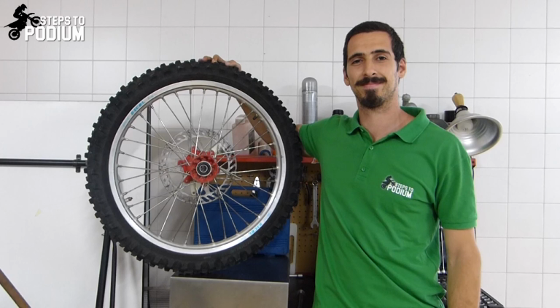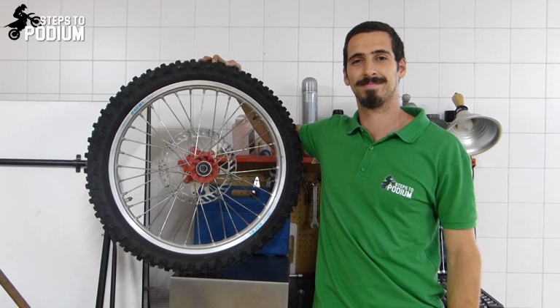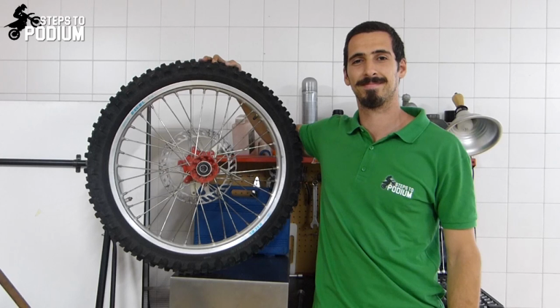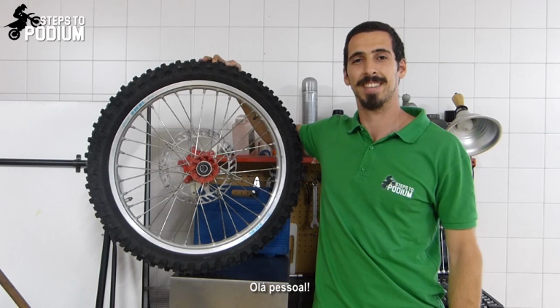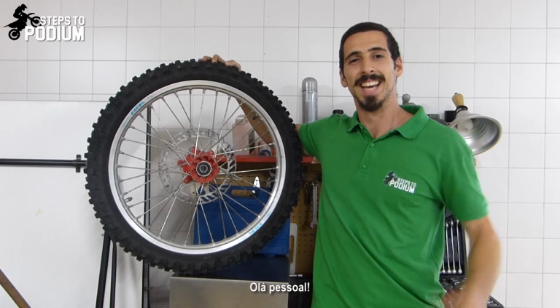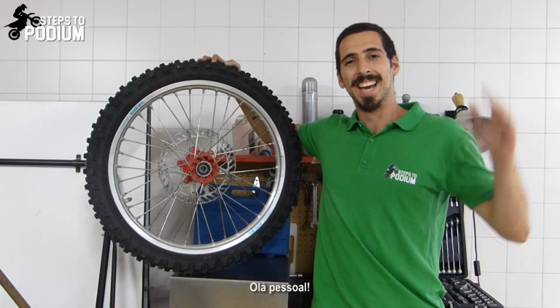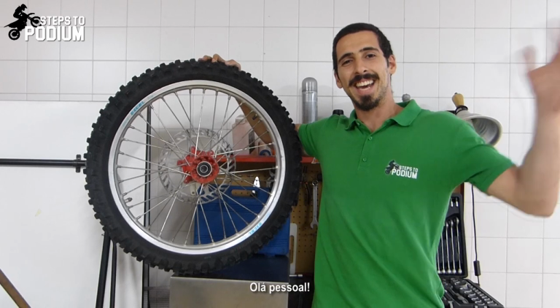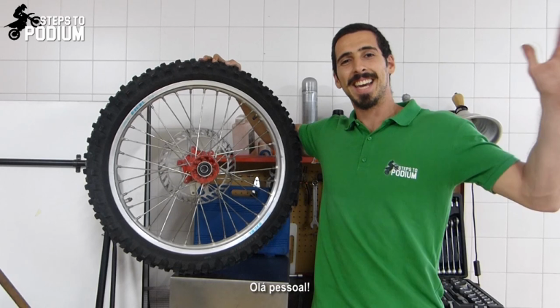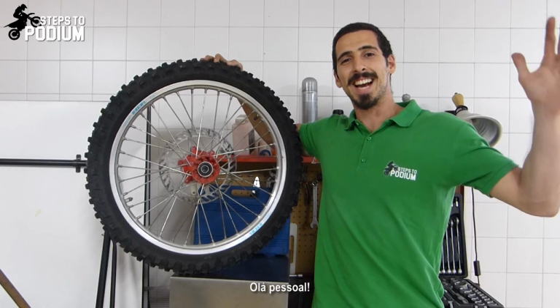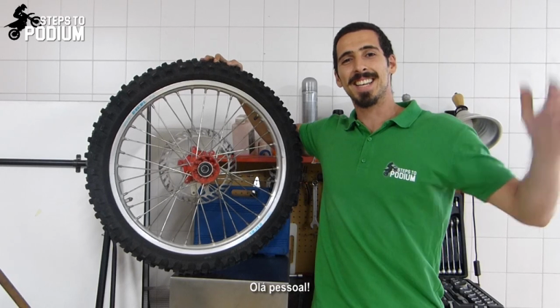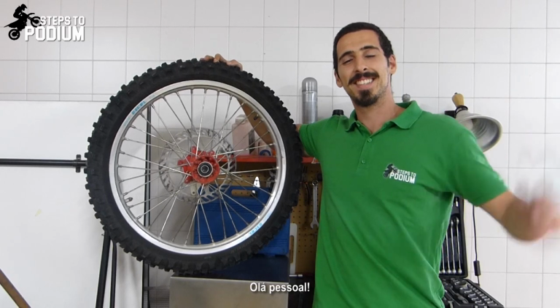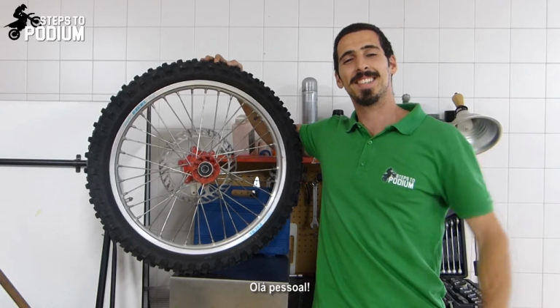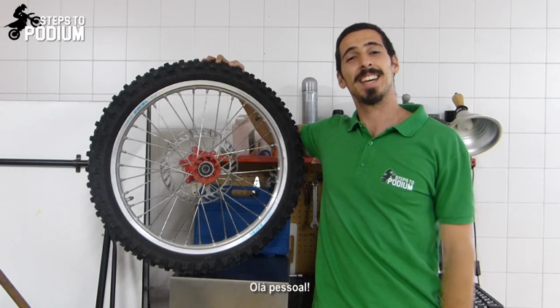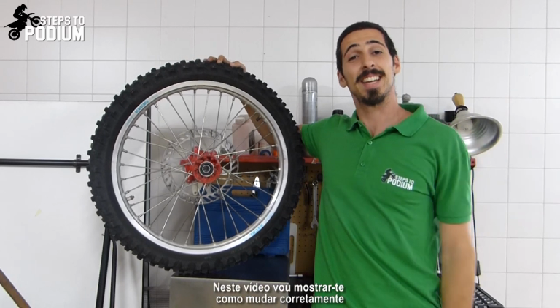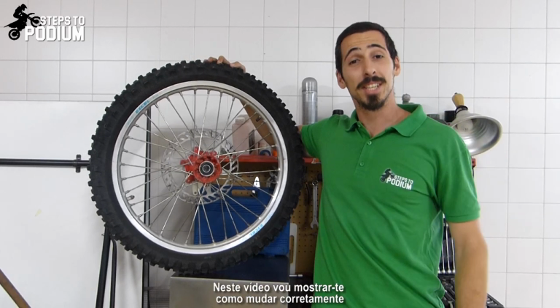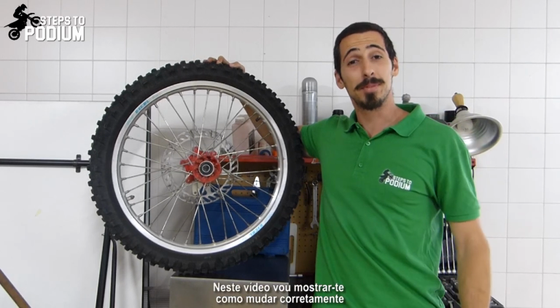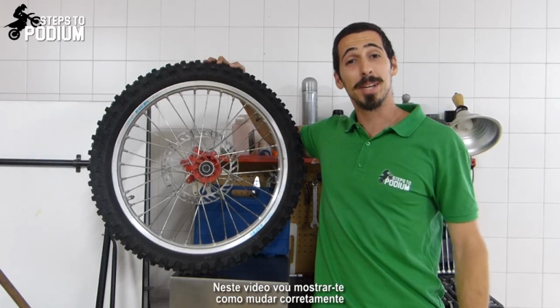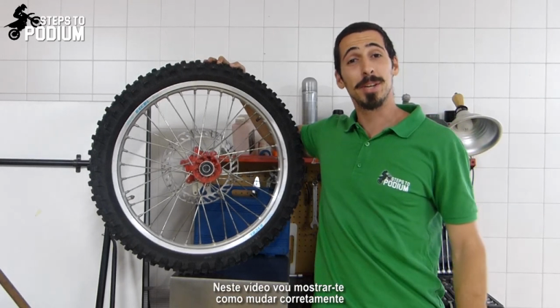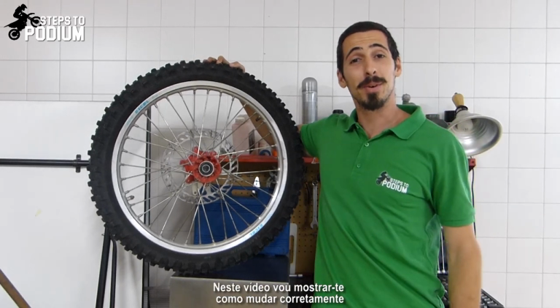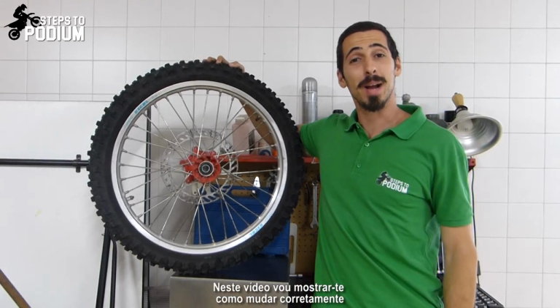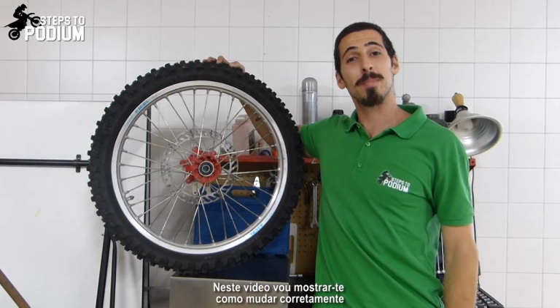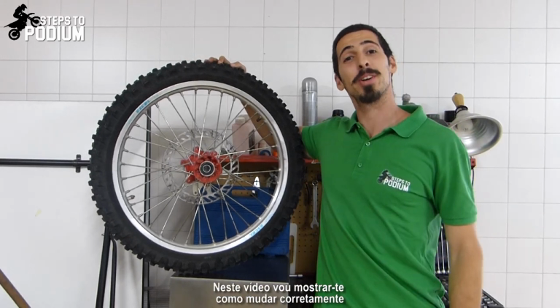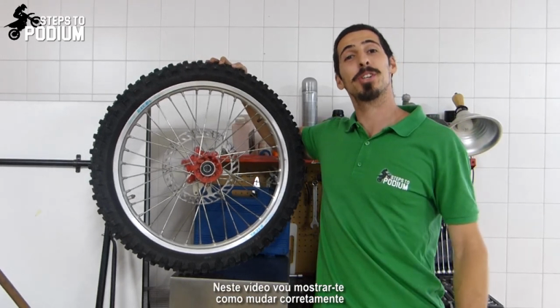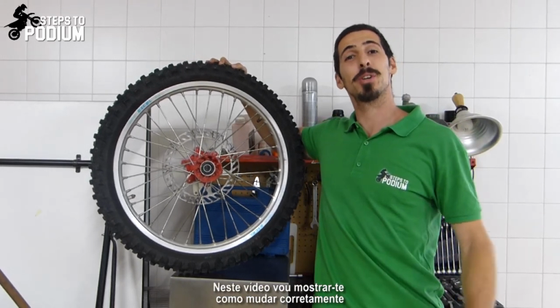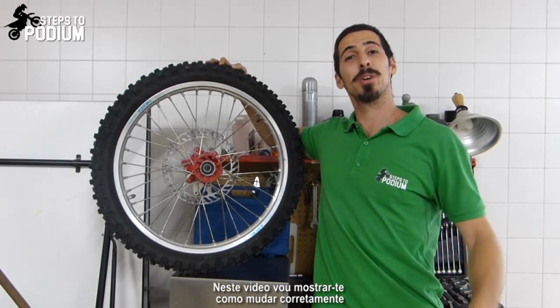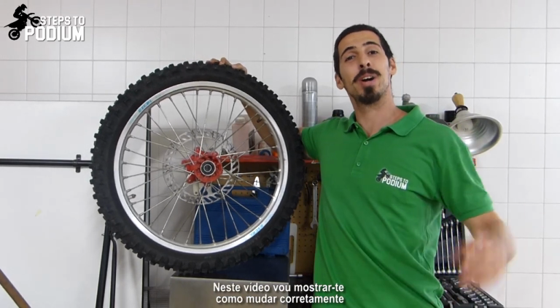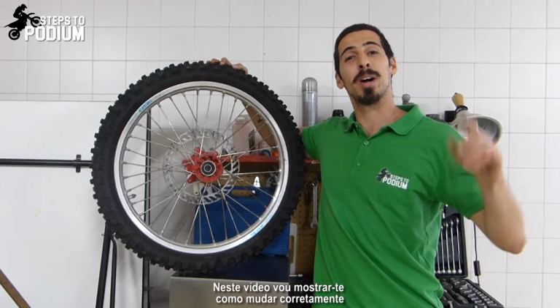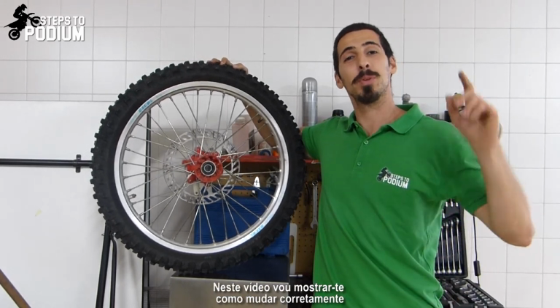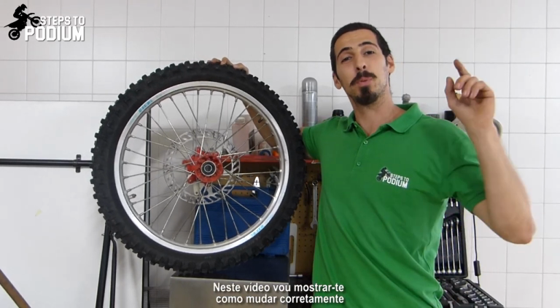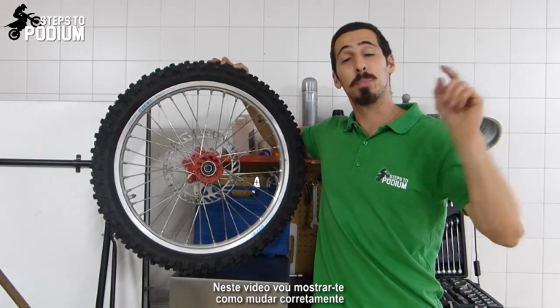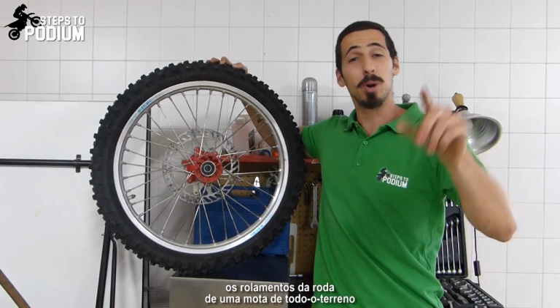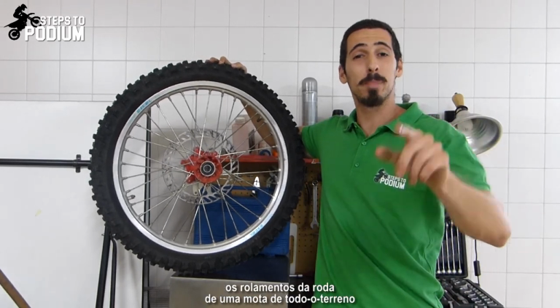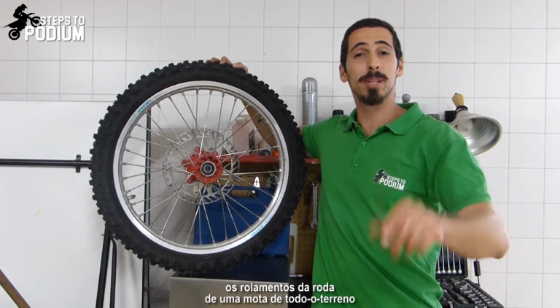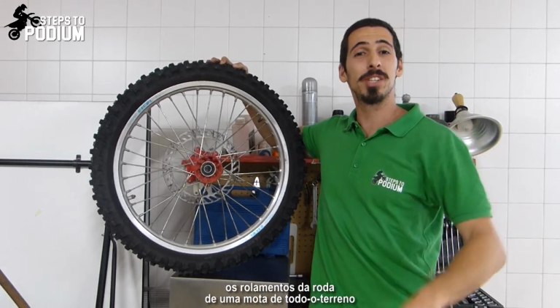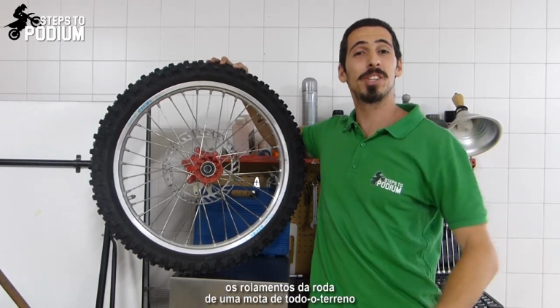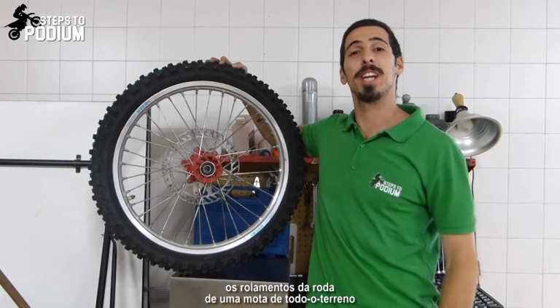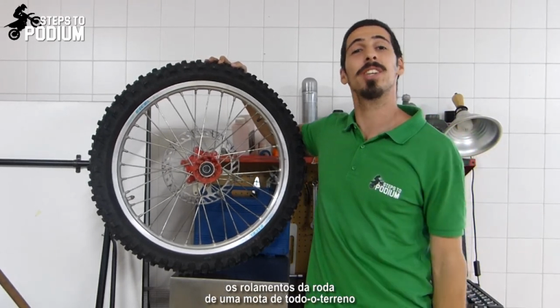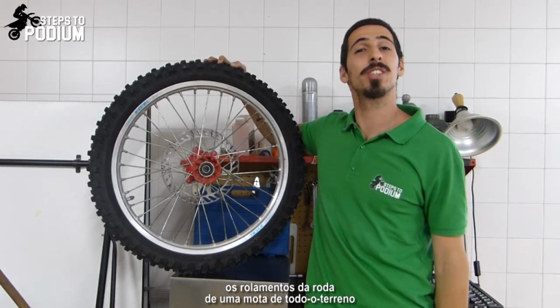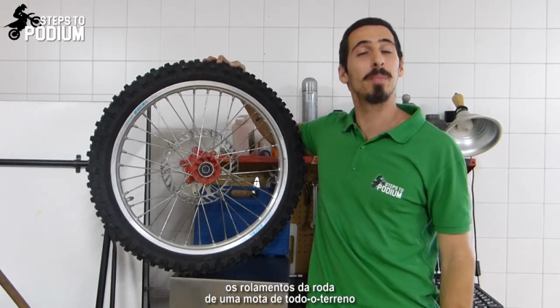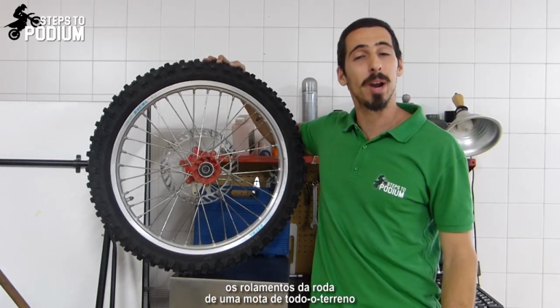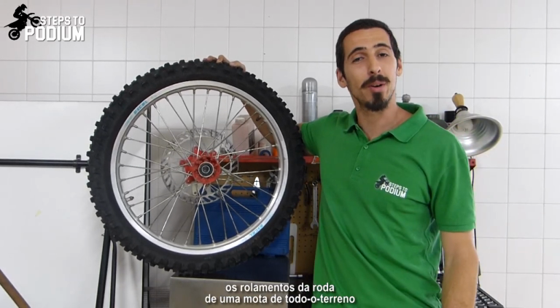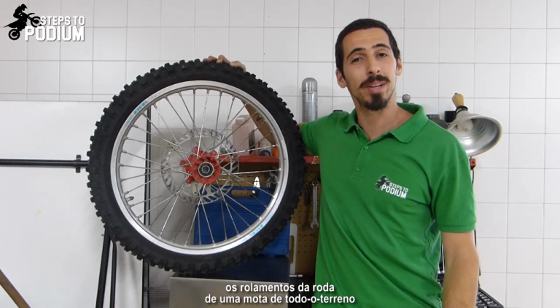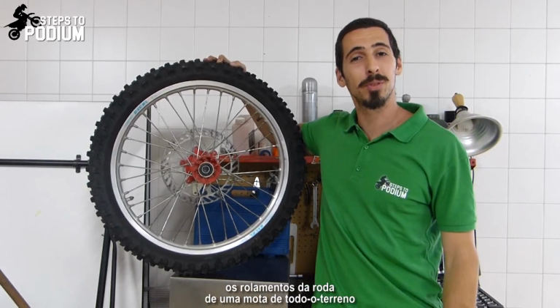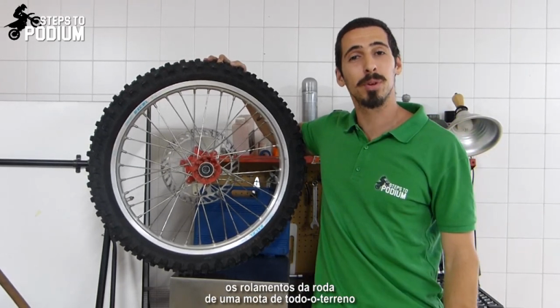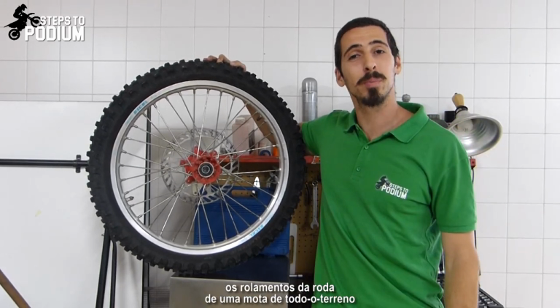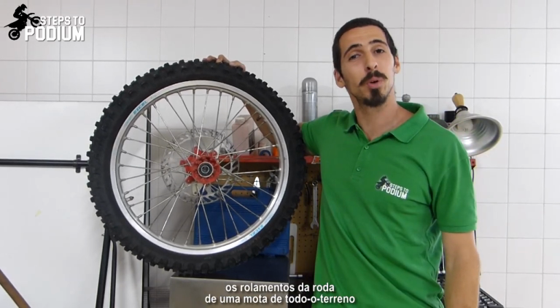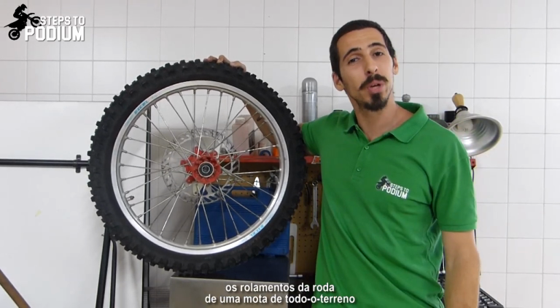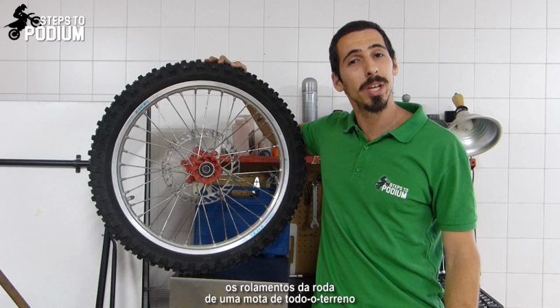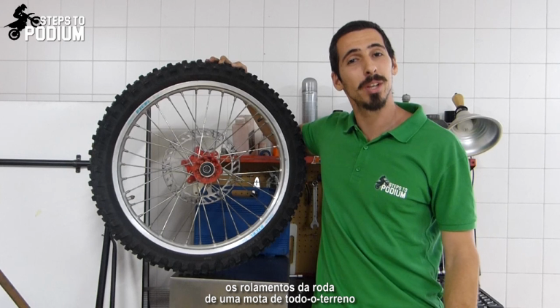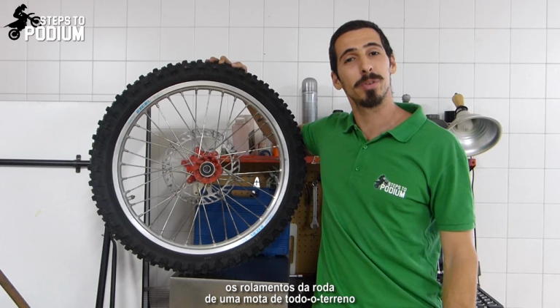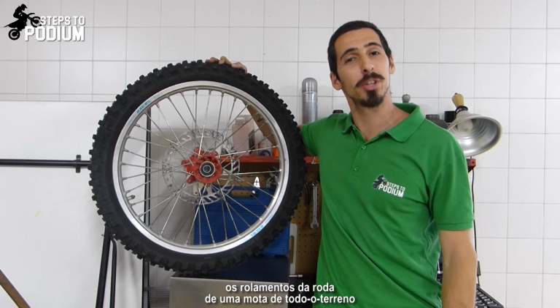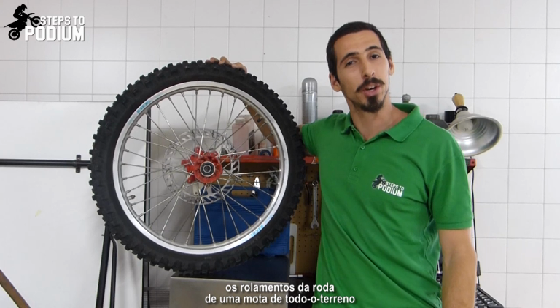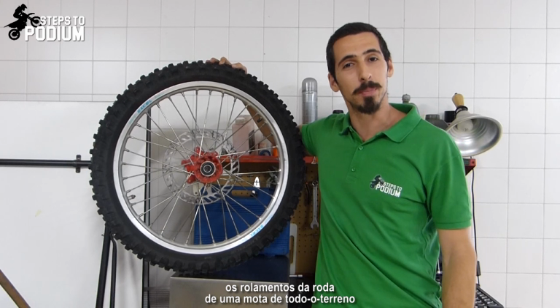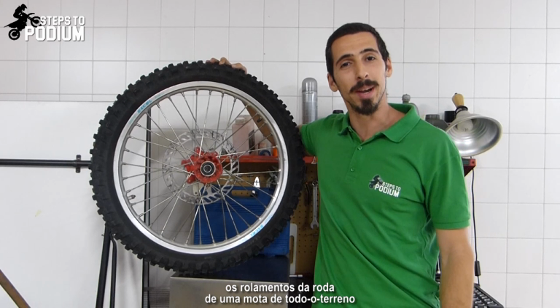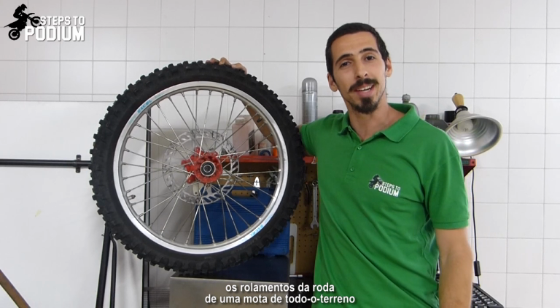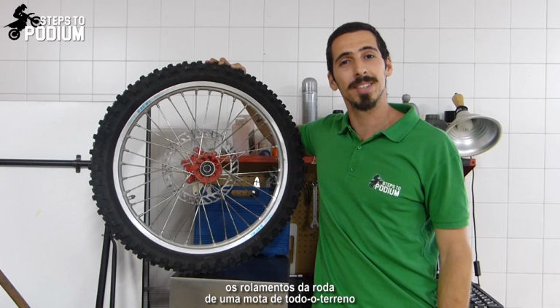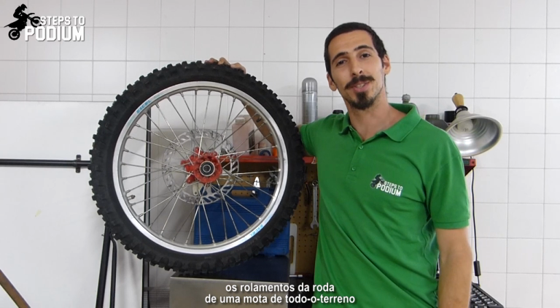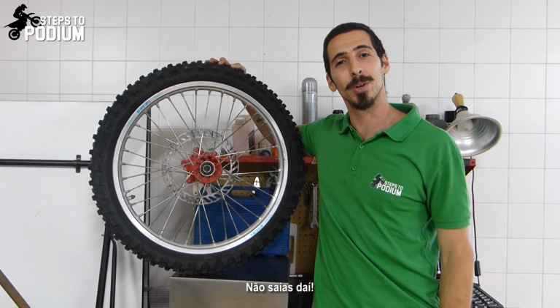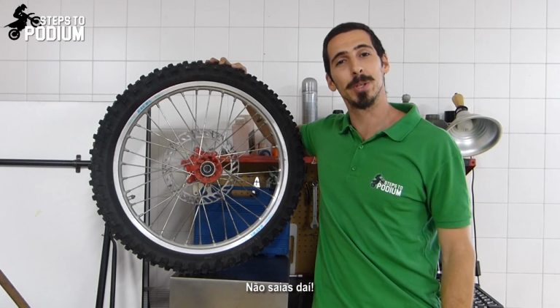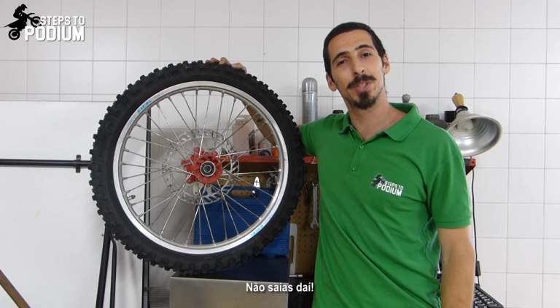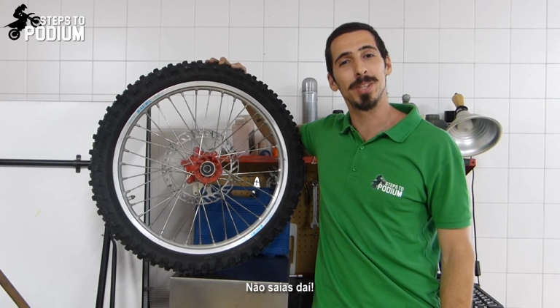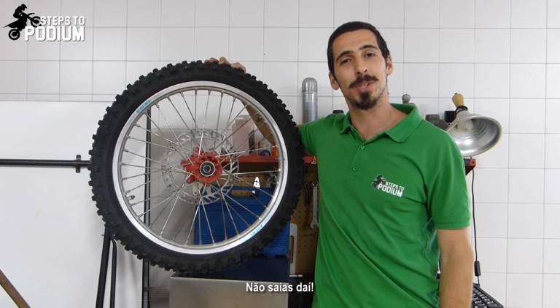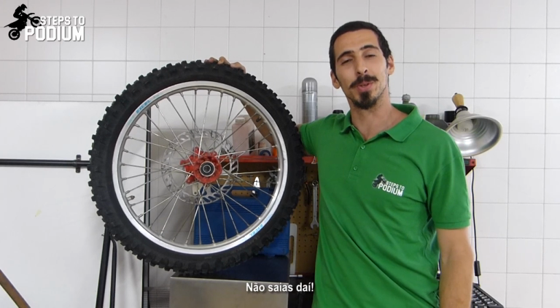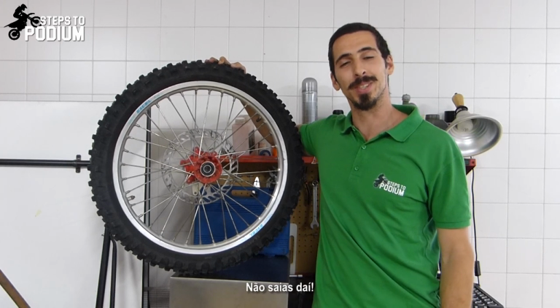Hey guys! In this video I'm gonna show you how to properly change the bearings from the wheel of your dirt bike, so stay tuned!